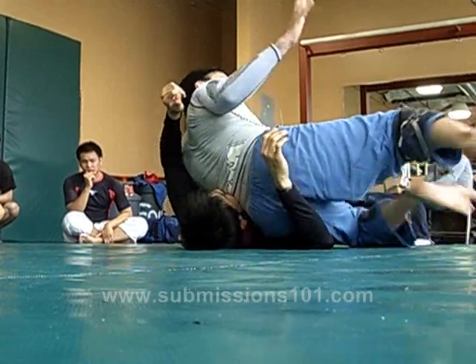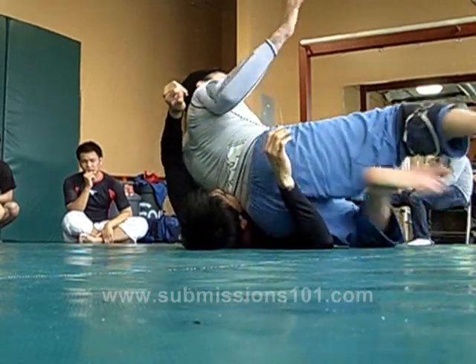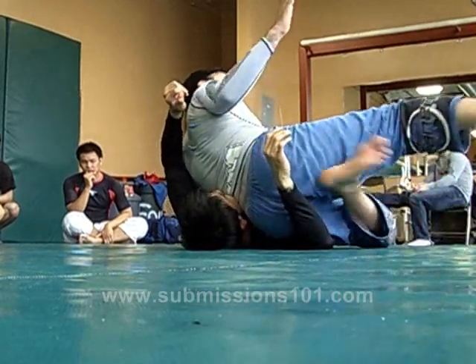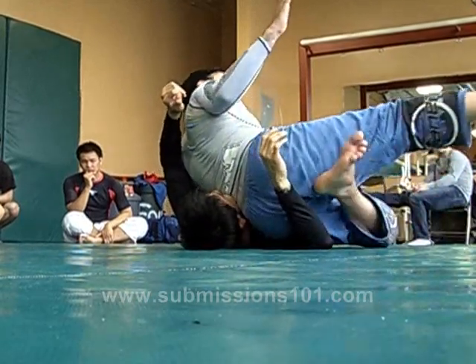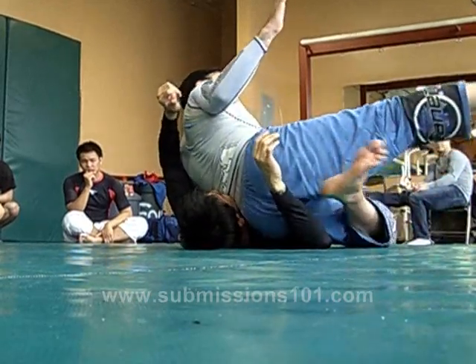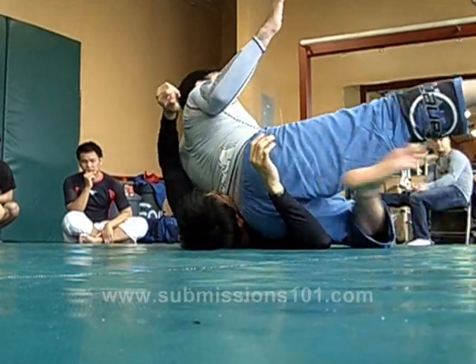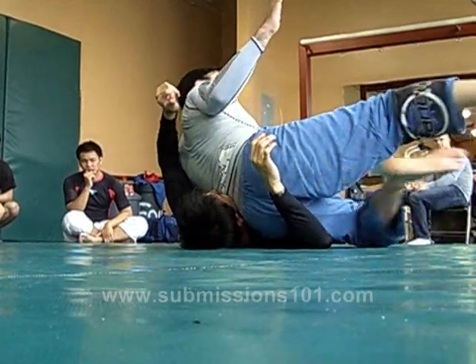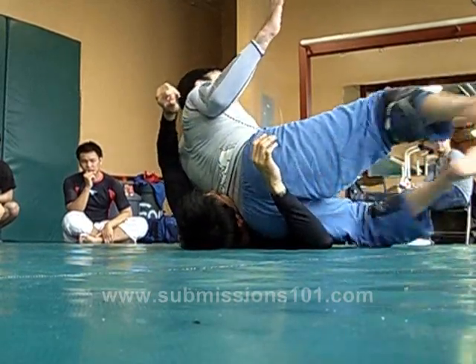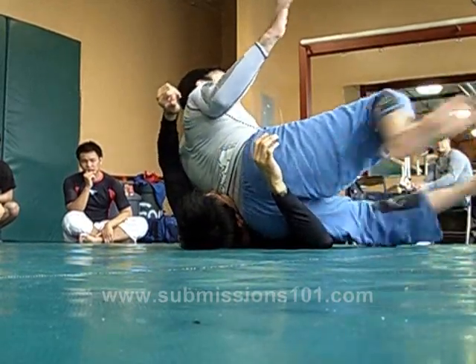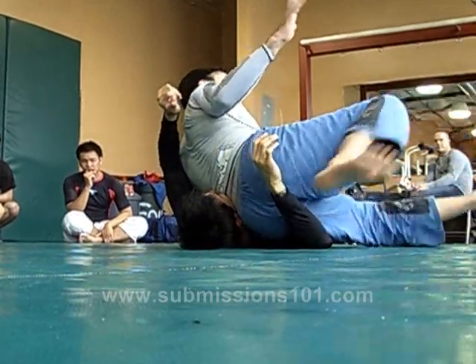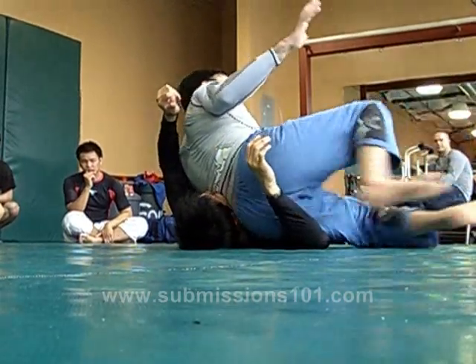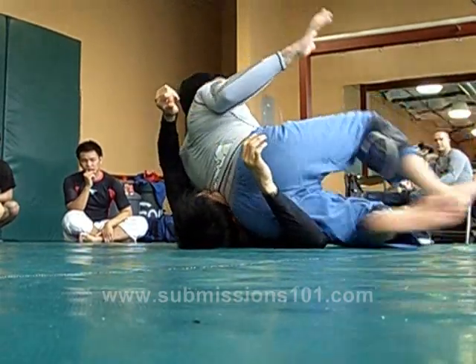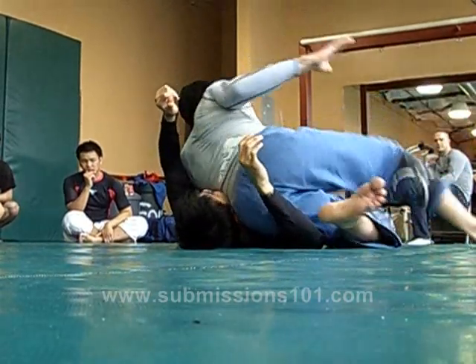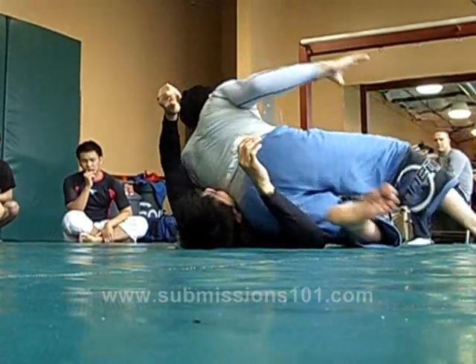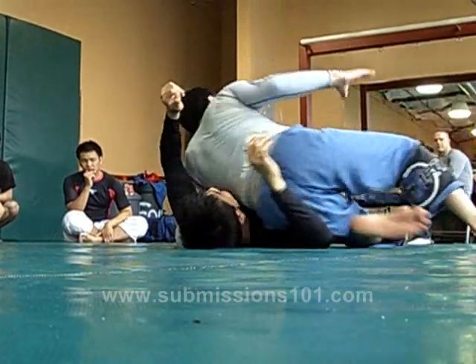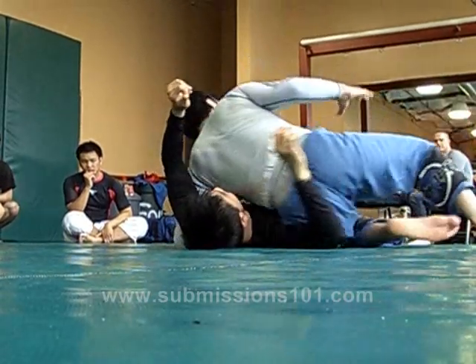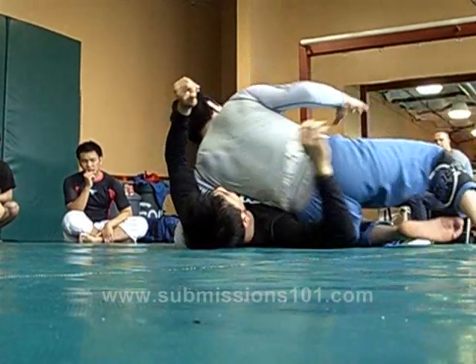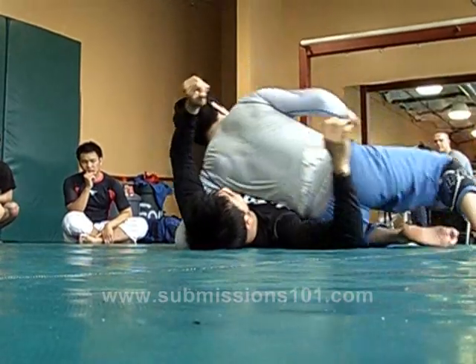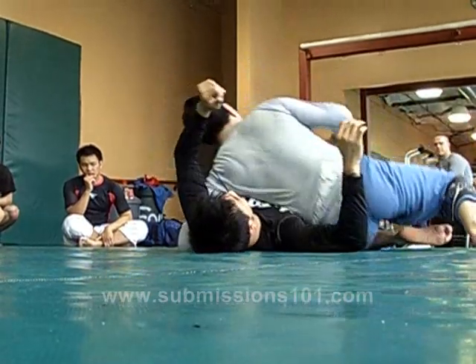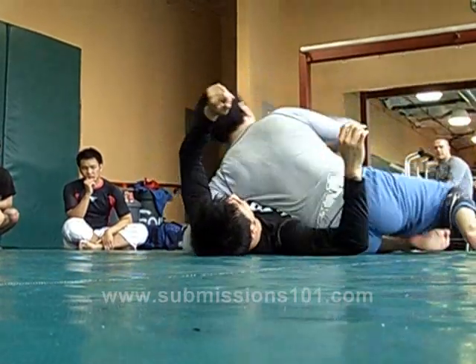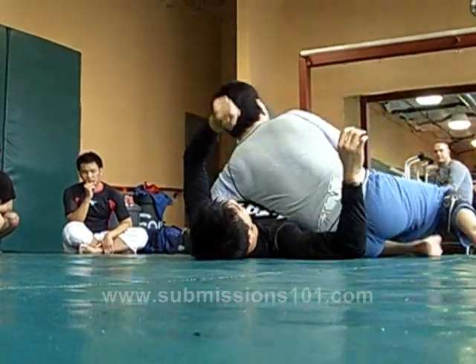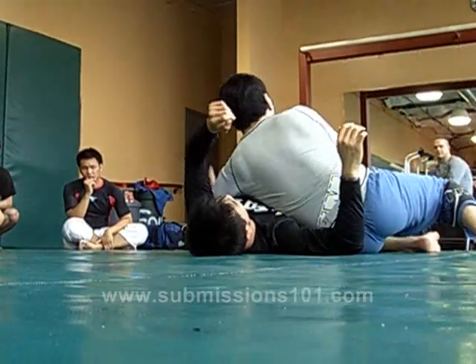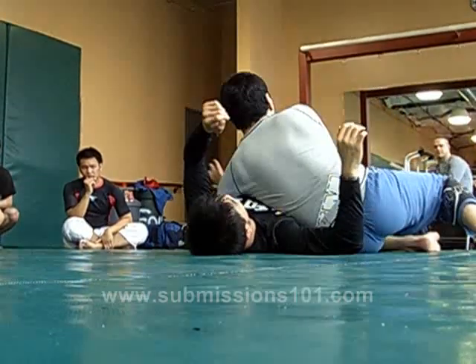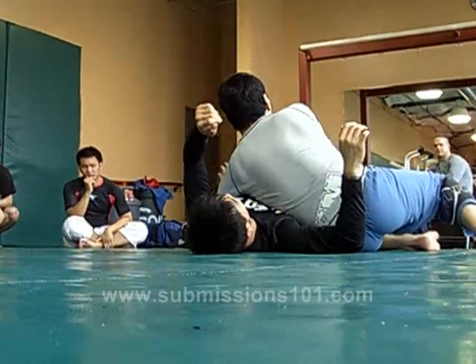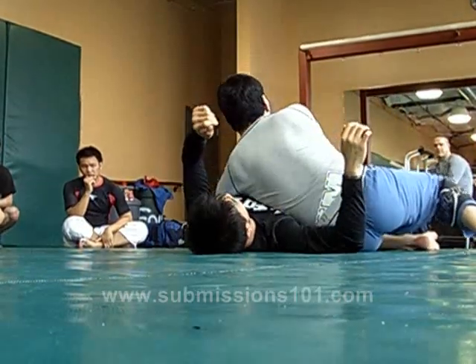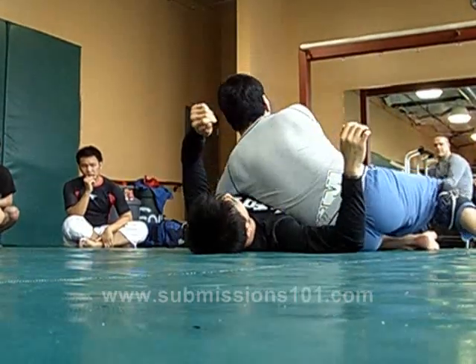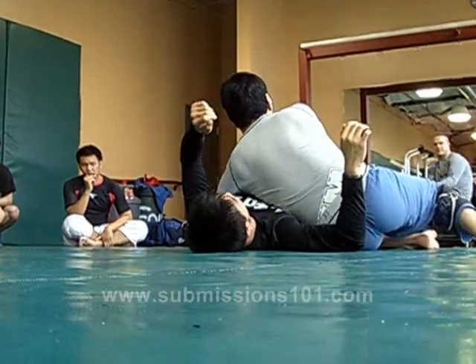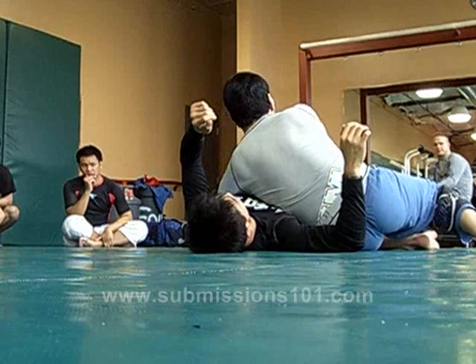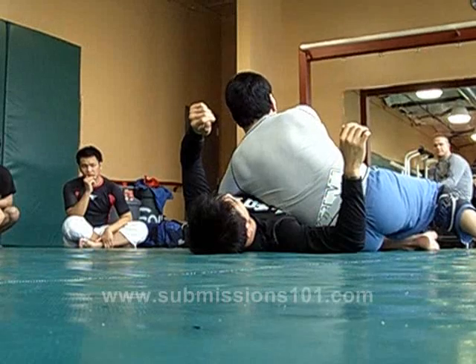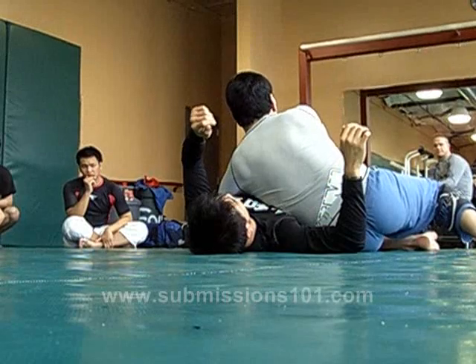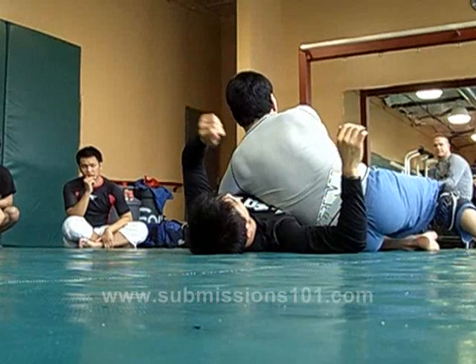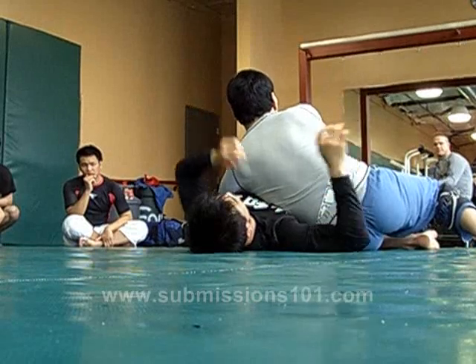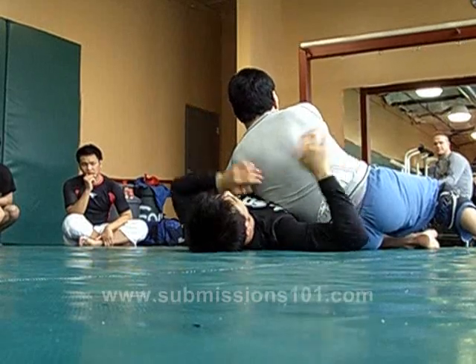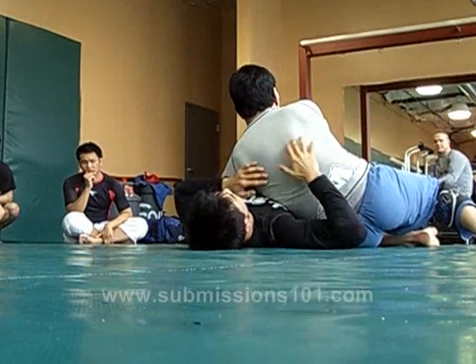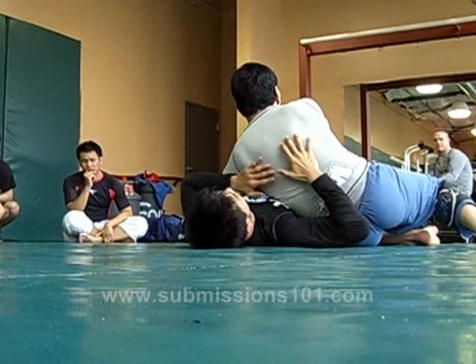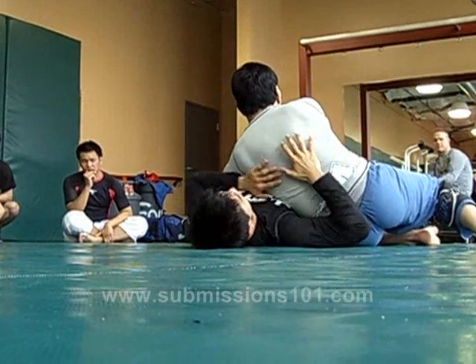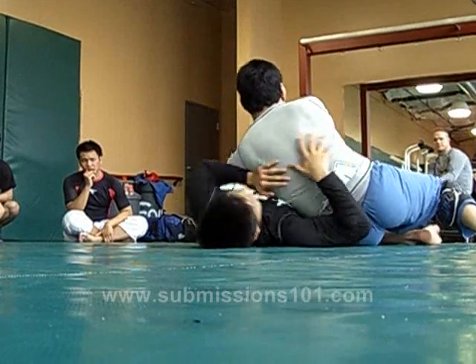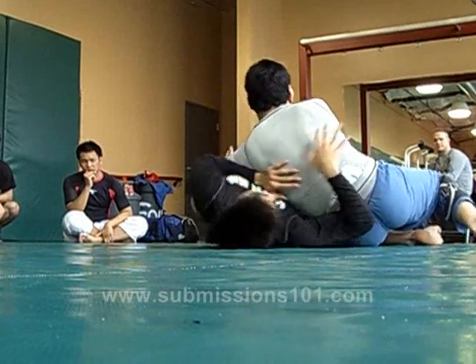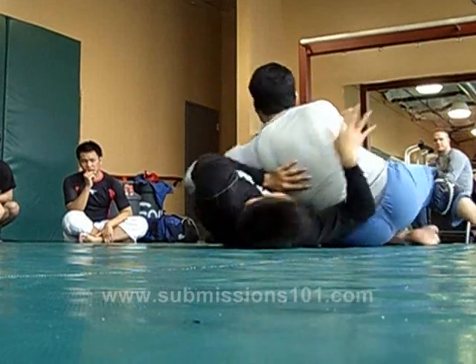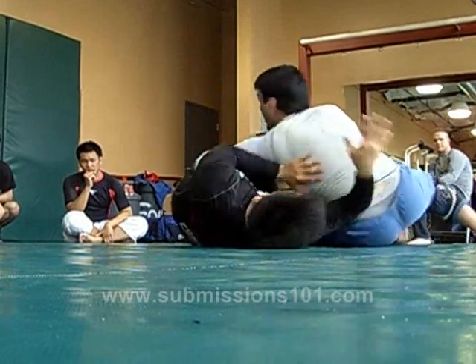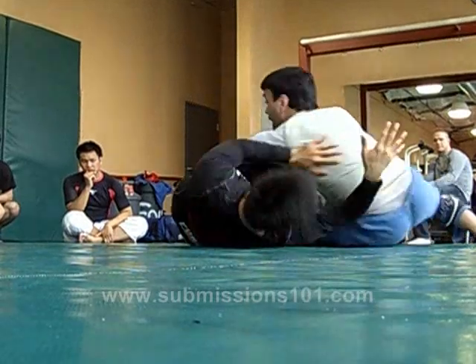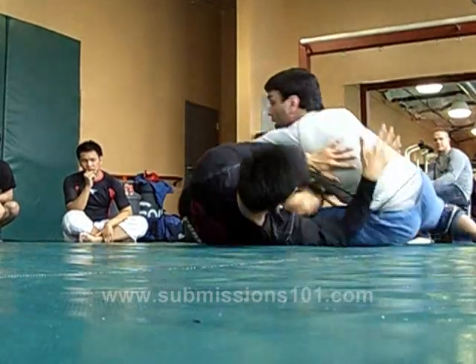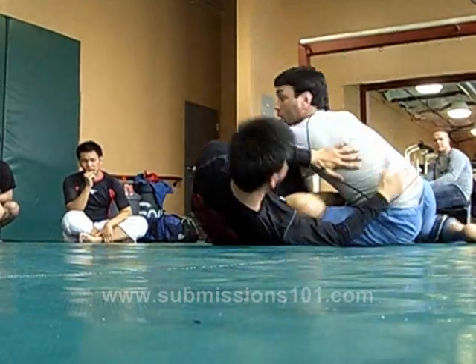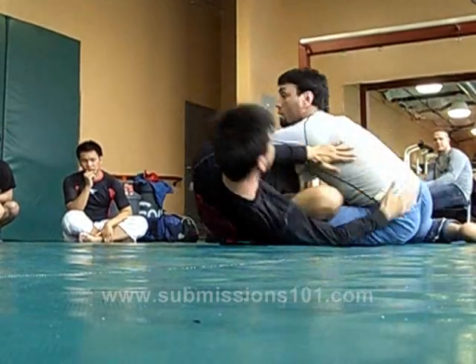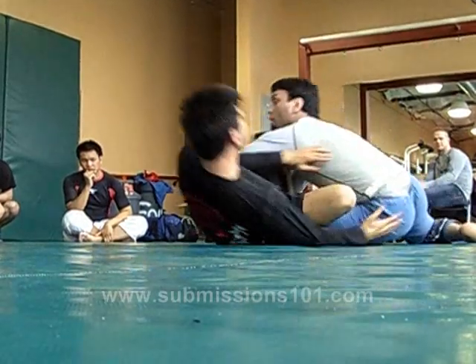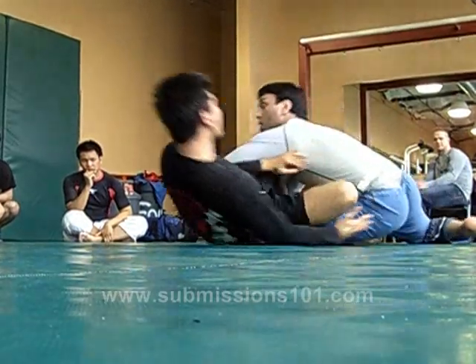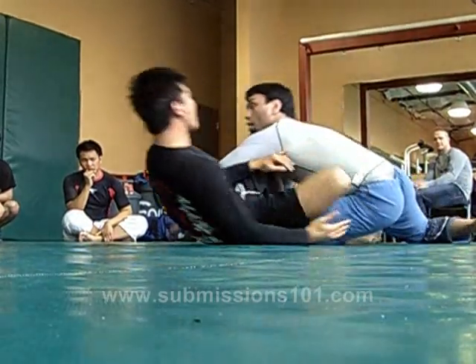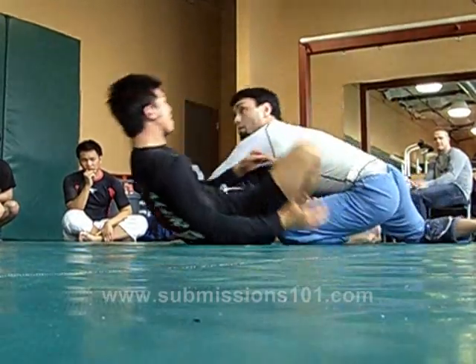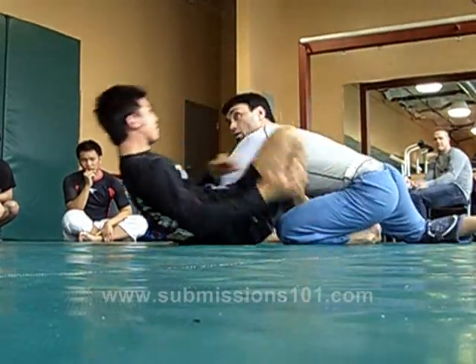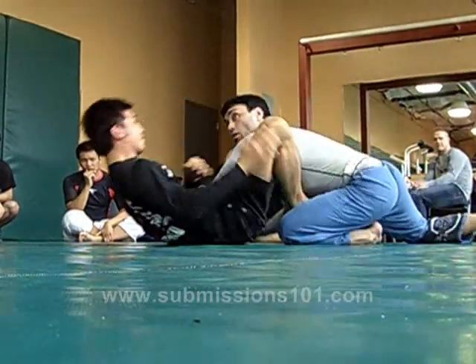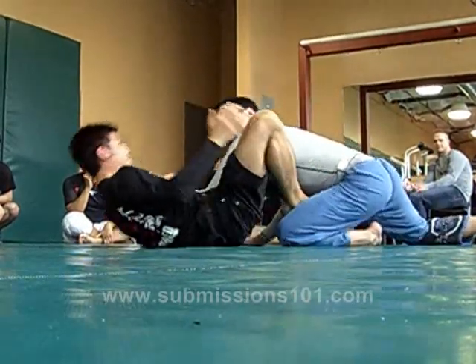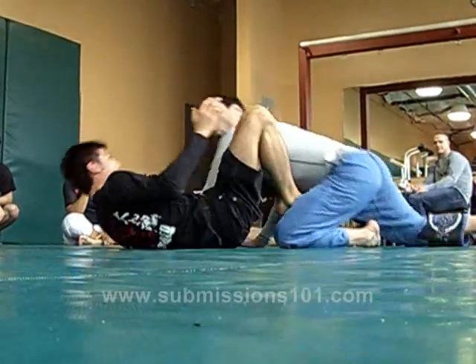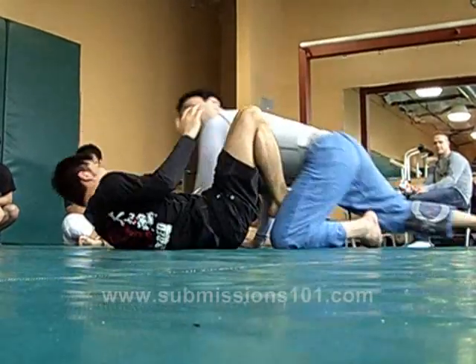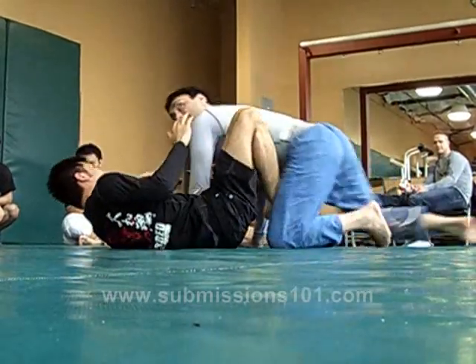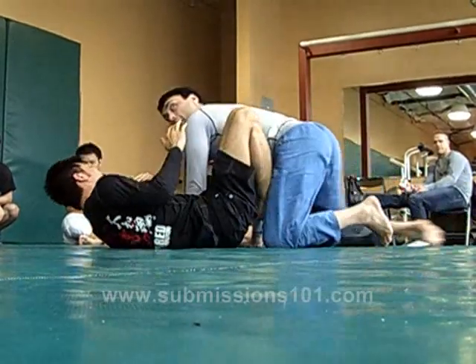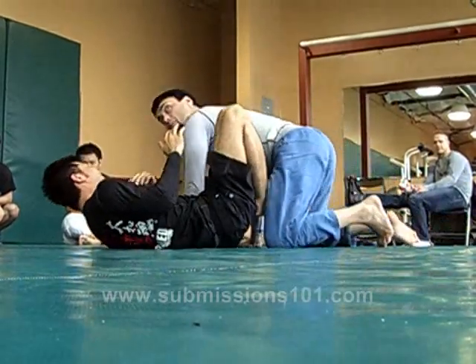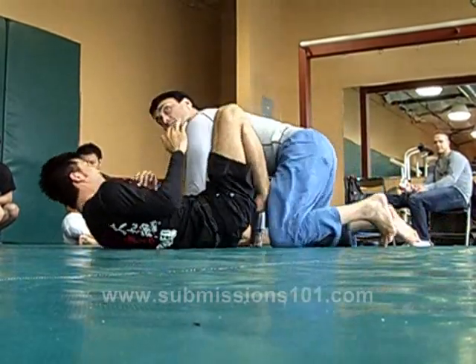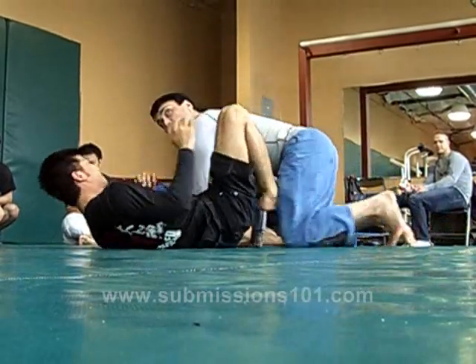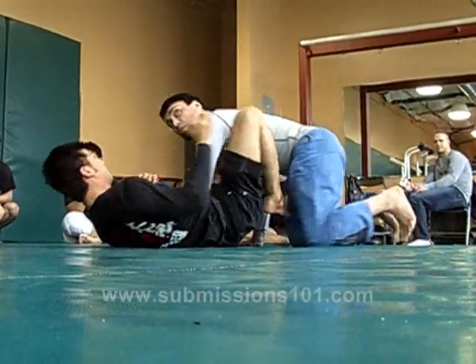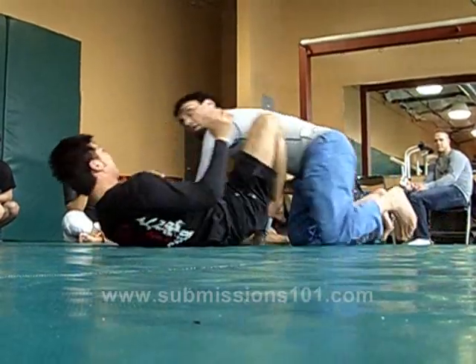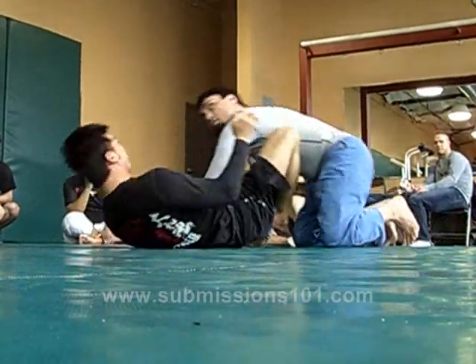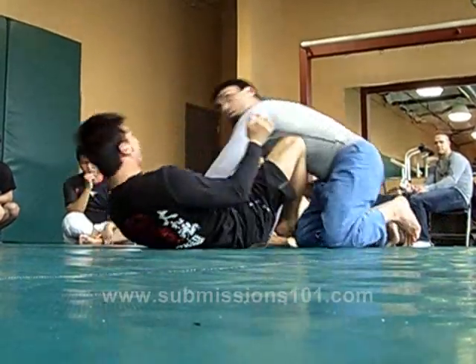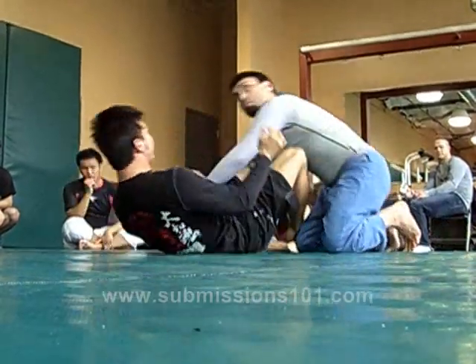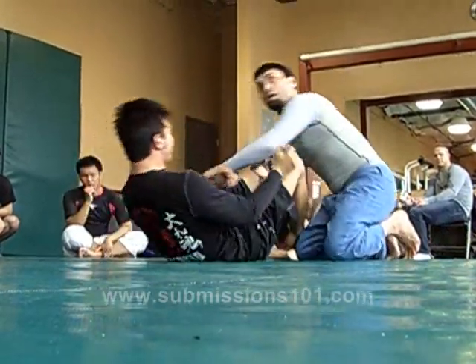My ass is not on the ground — I'm not sitting here. If I'm here, he could push me, he could hip escape, push me down, and now I'm stuck. Which happens anyway sometimes.